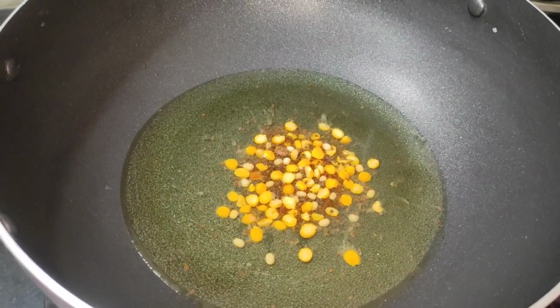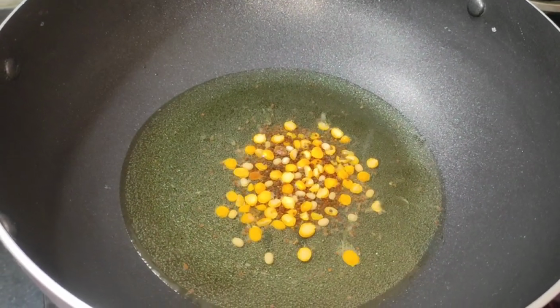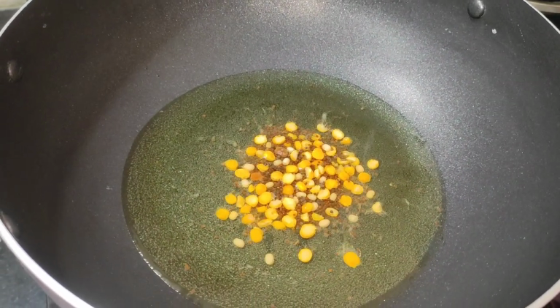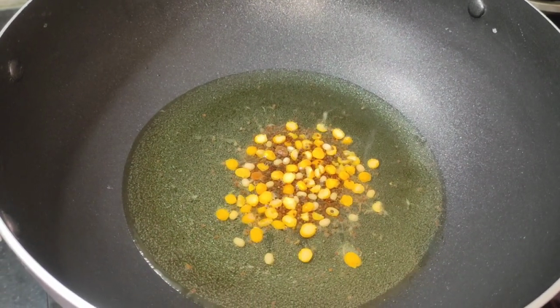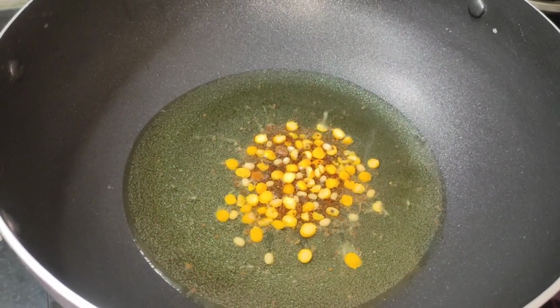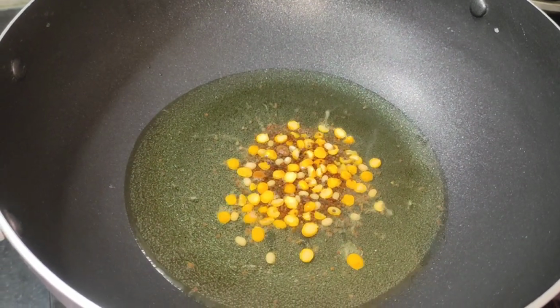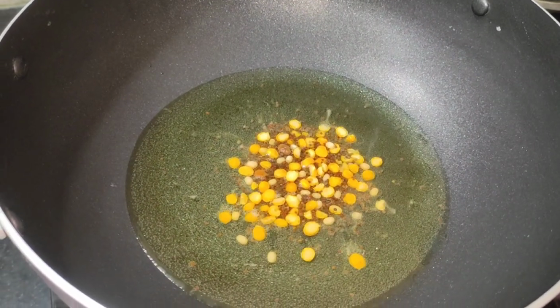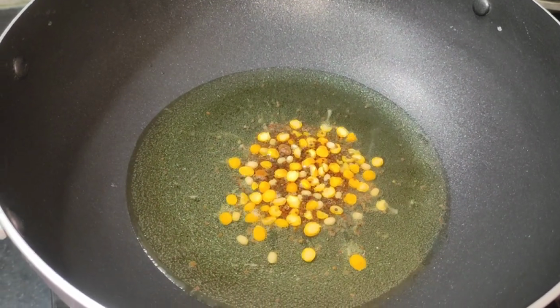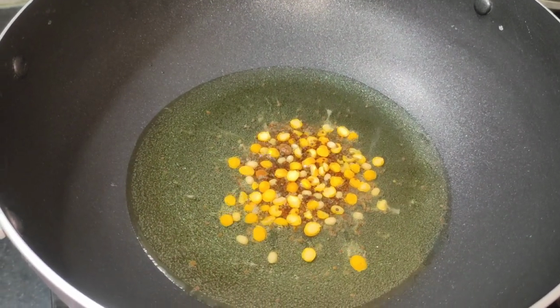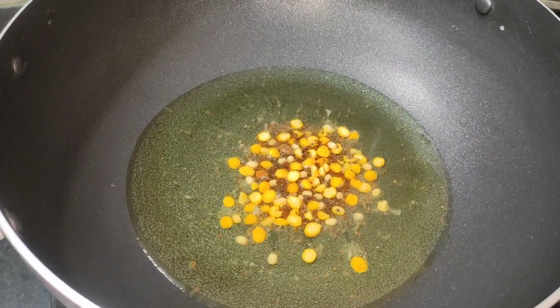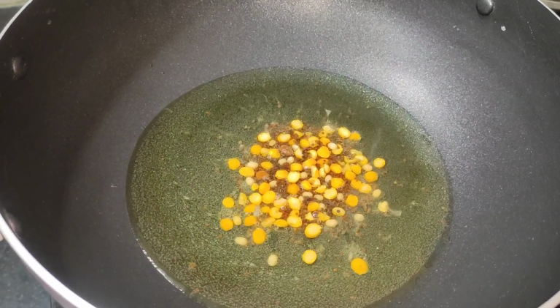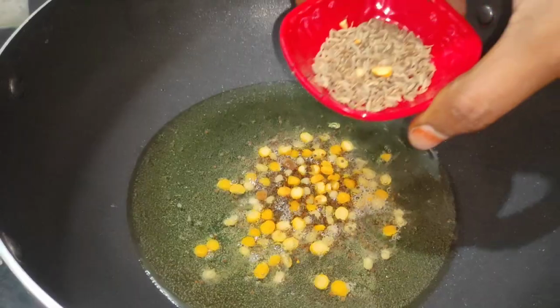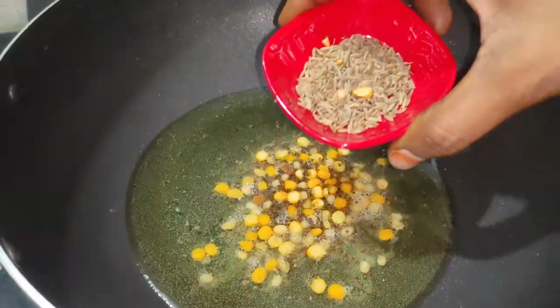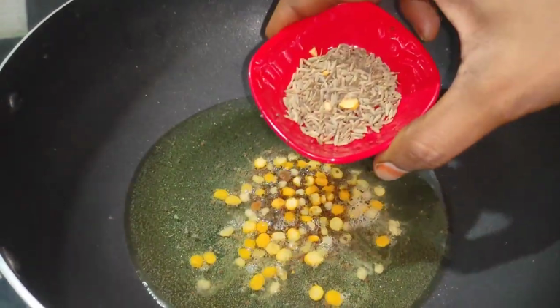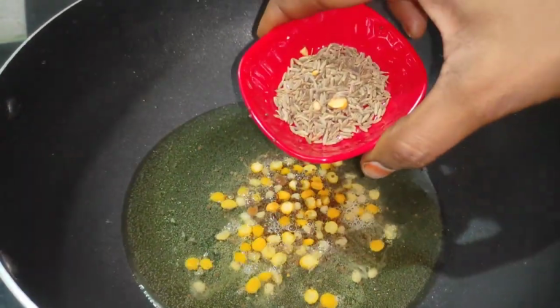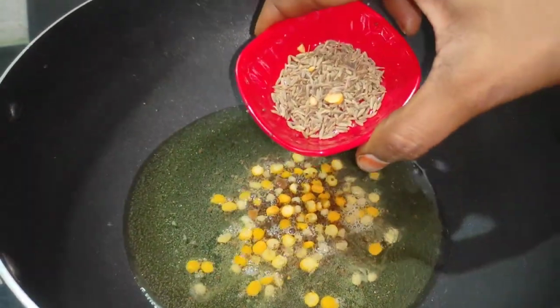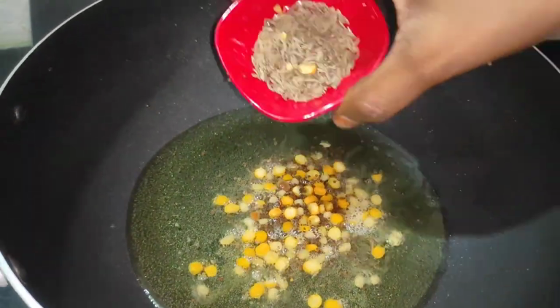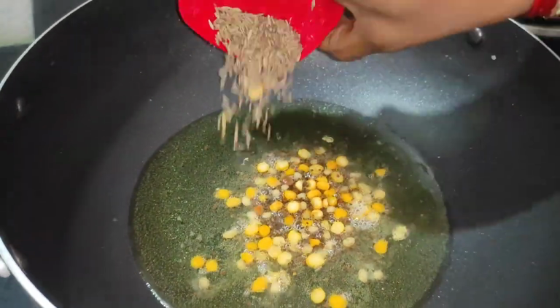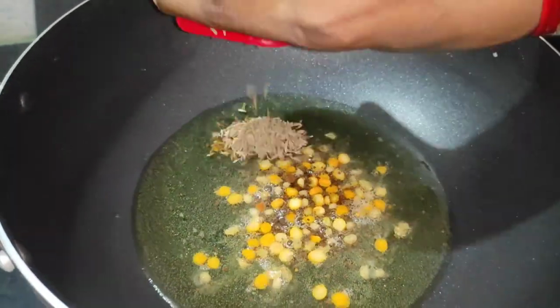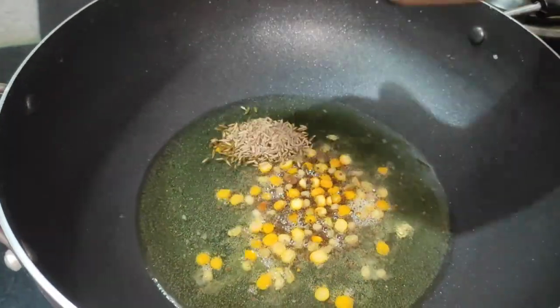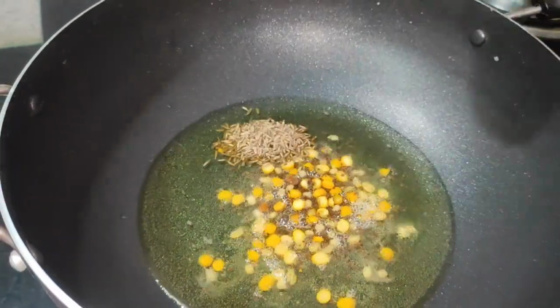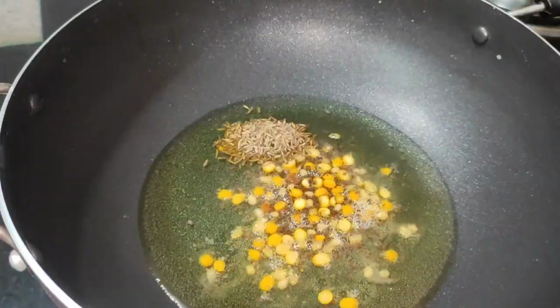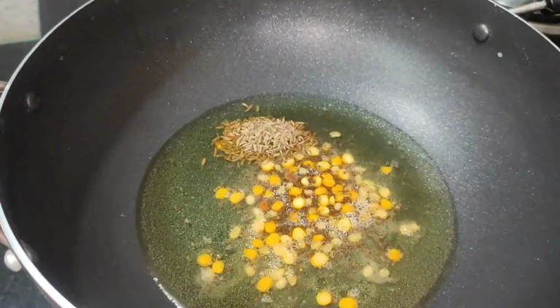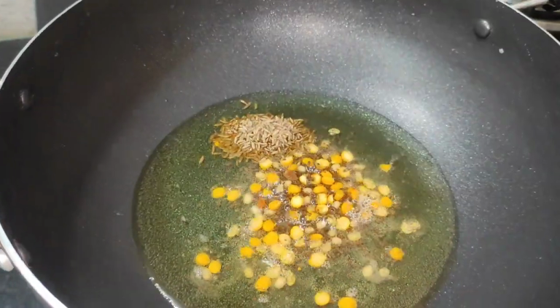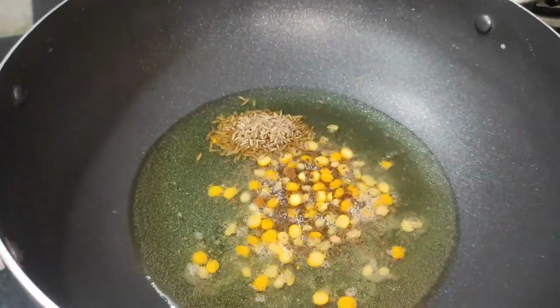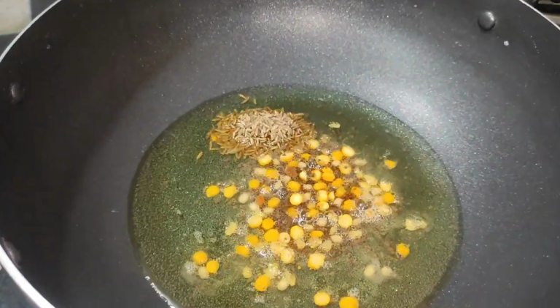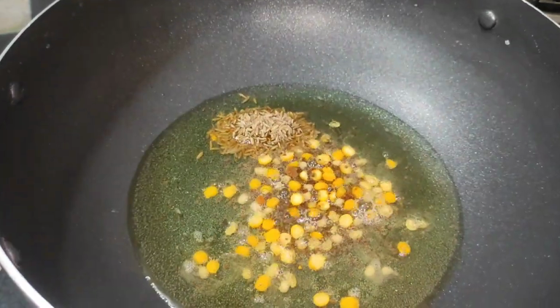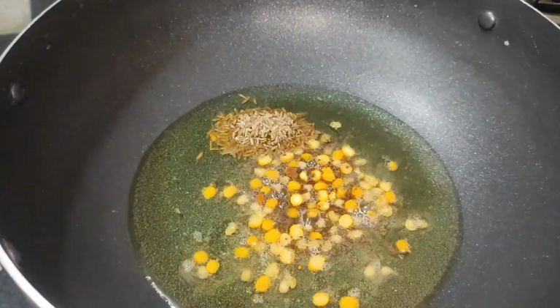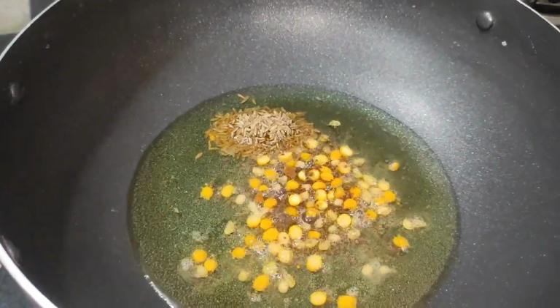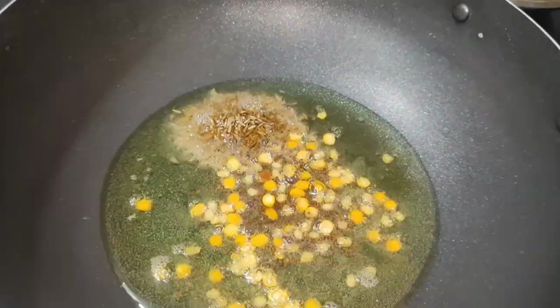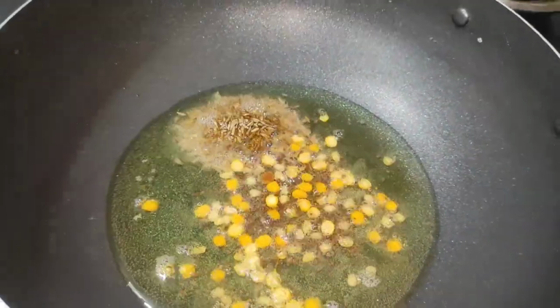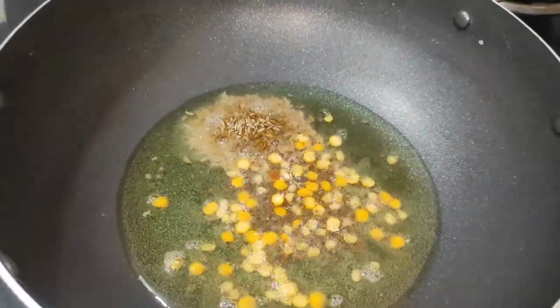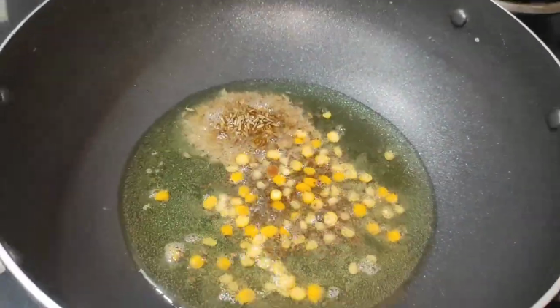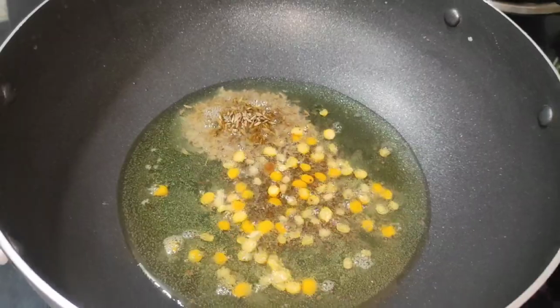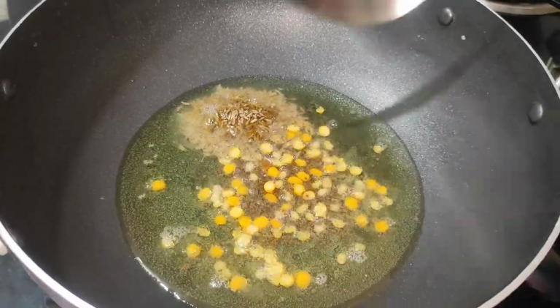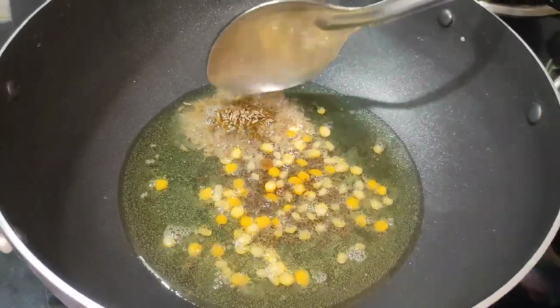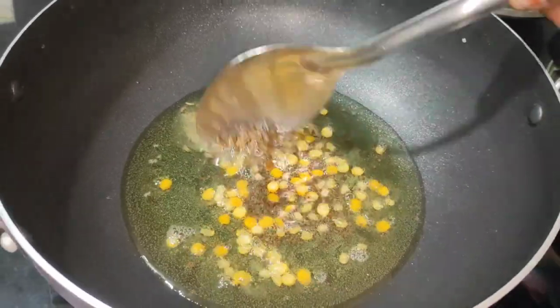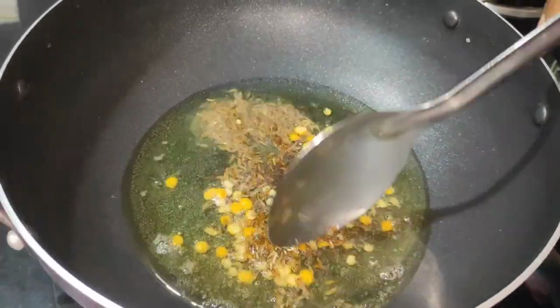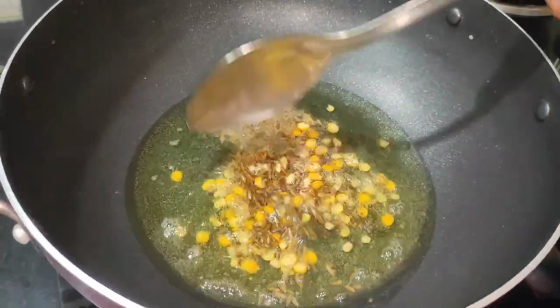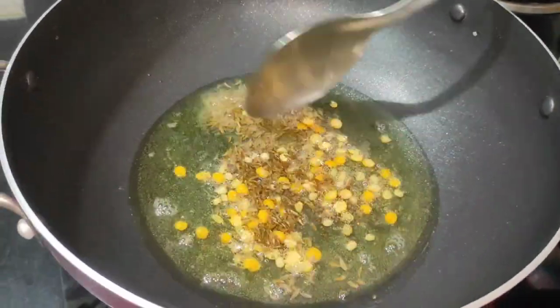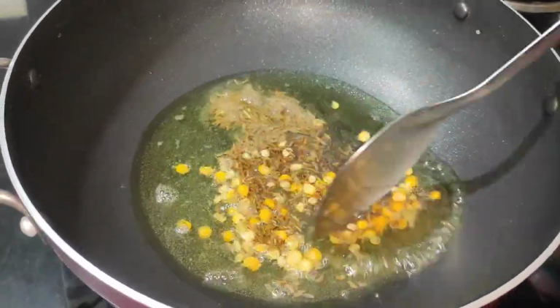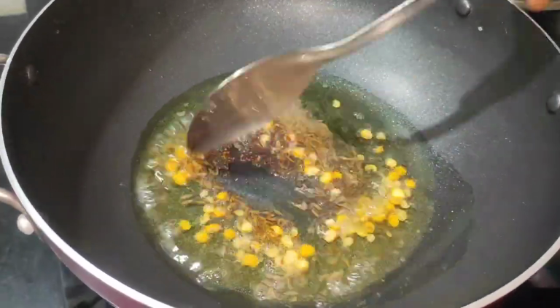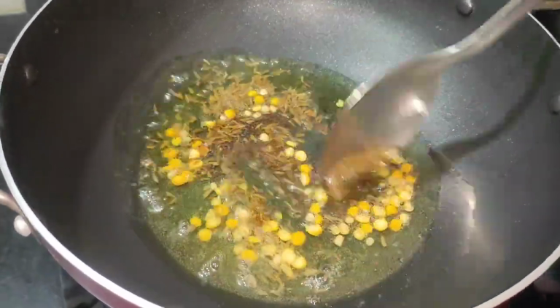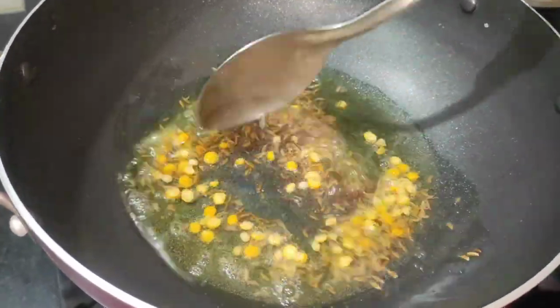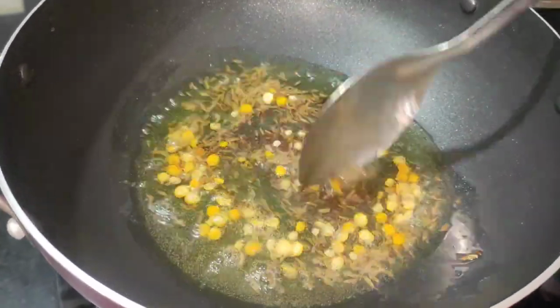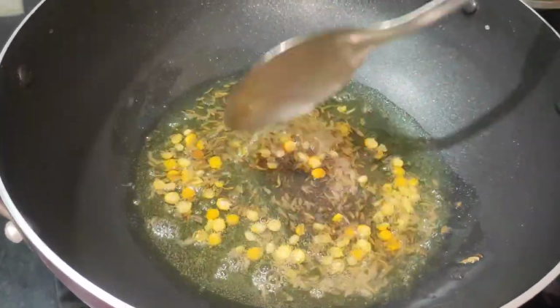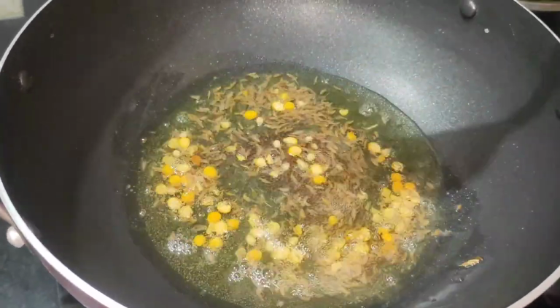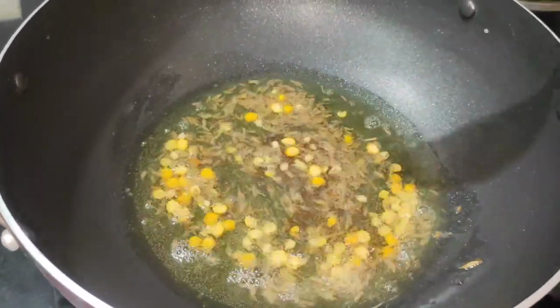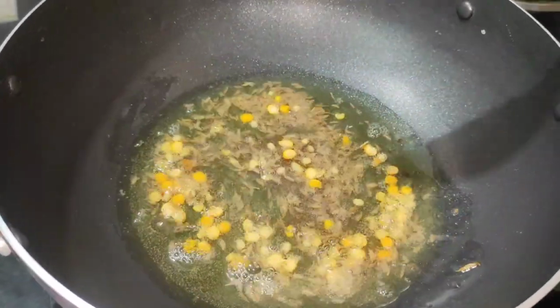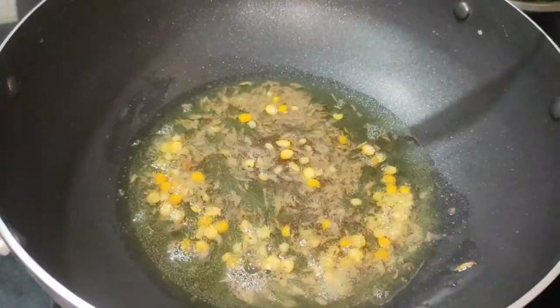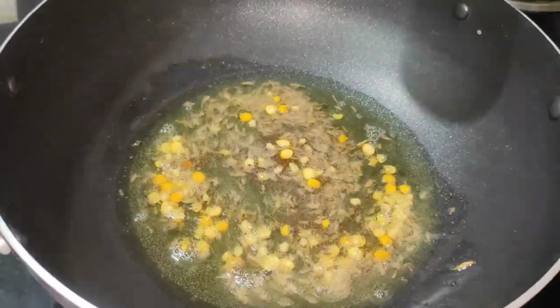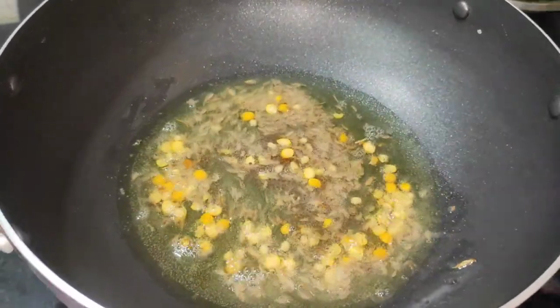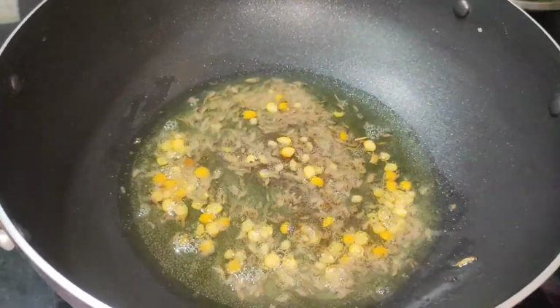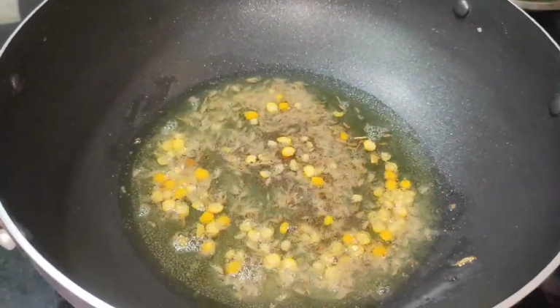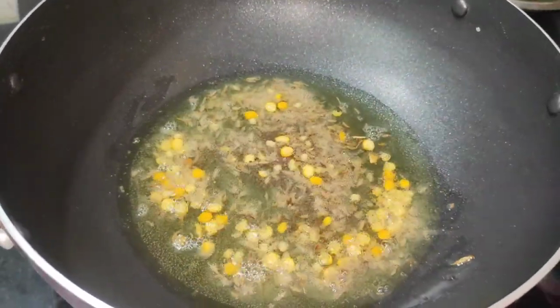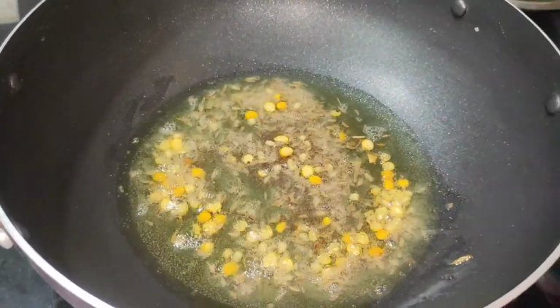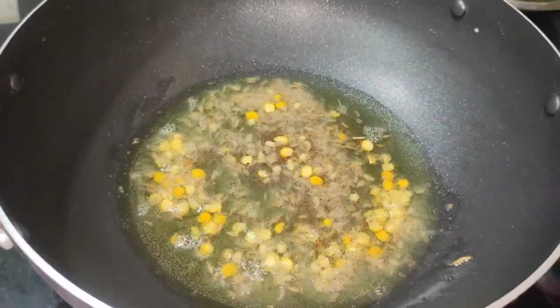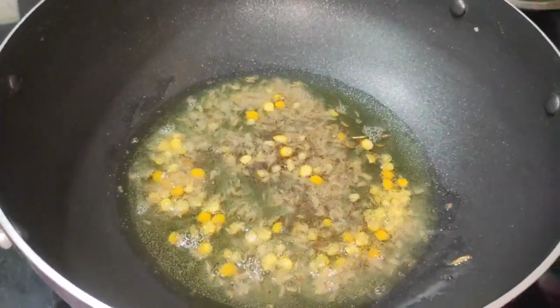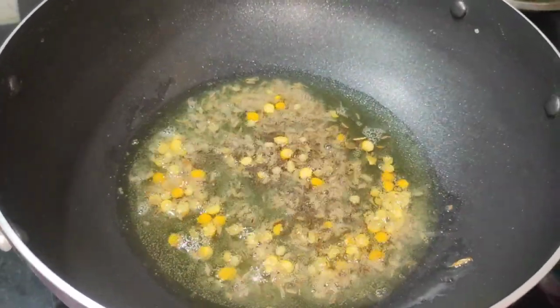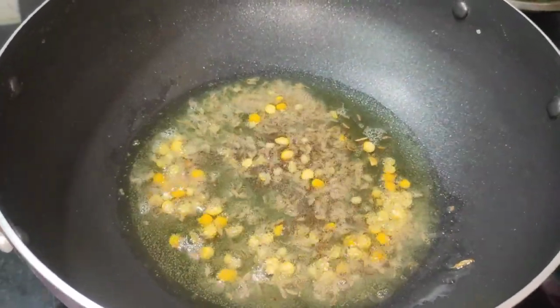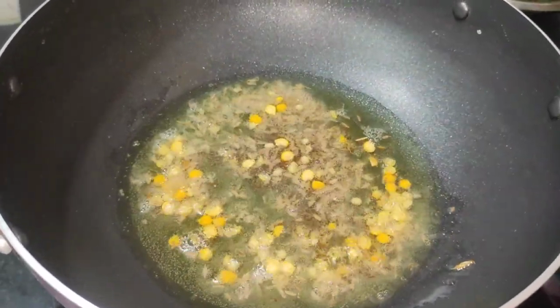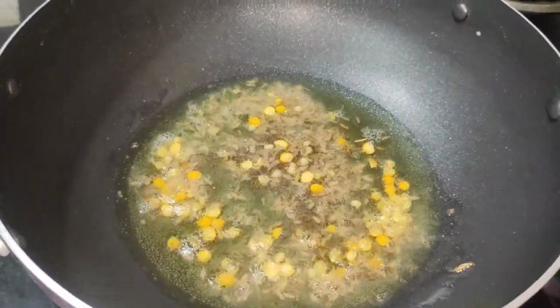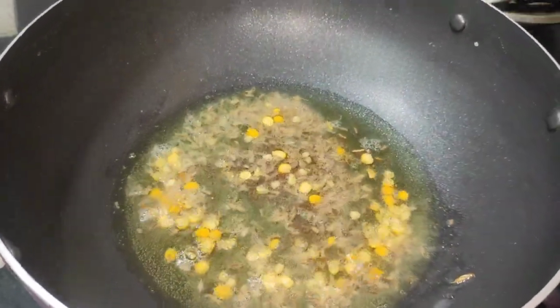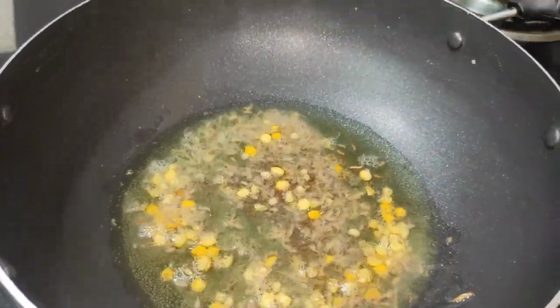We are going to chop the oil in a blender. We will cook the oil in five minutes. I am ready to cook the oil.